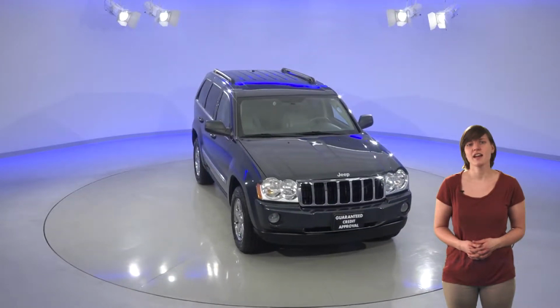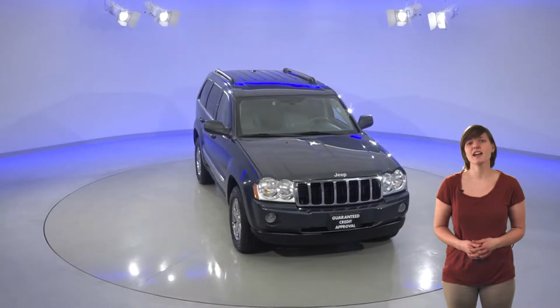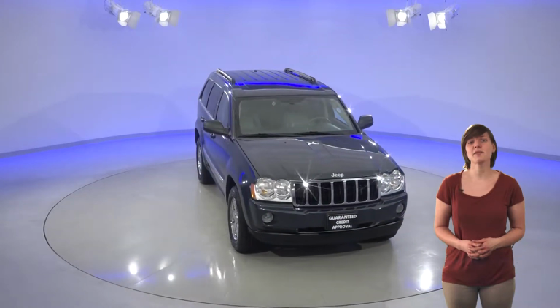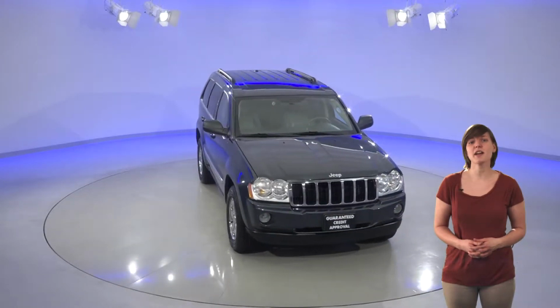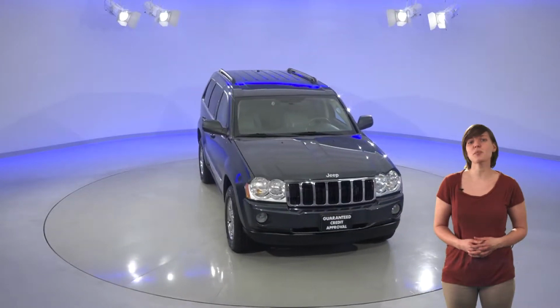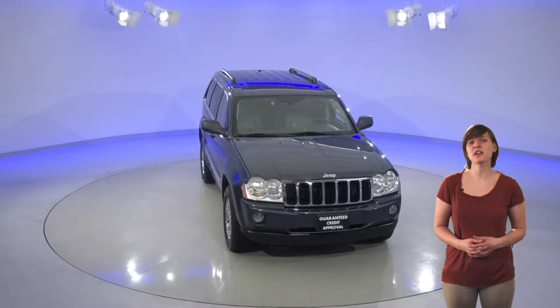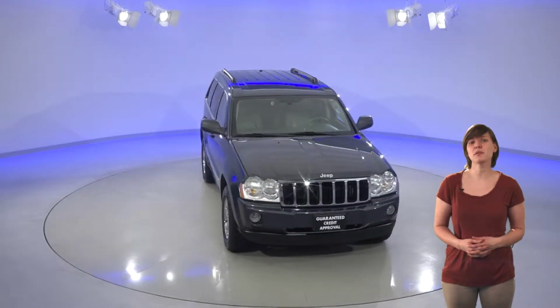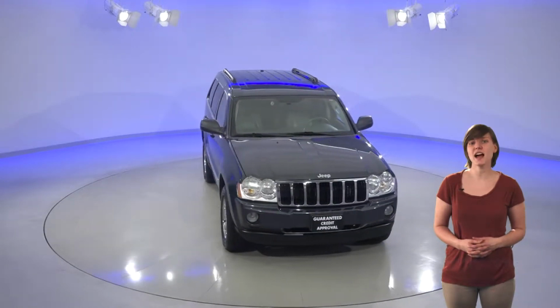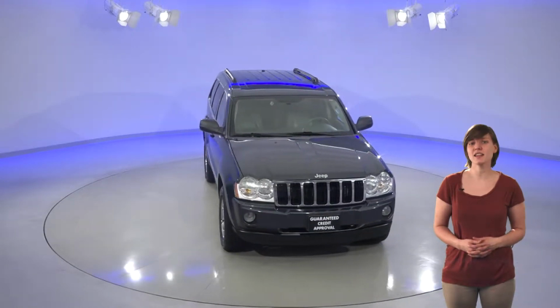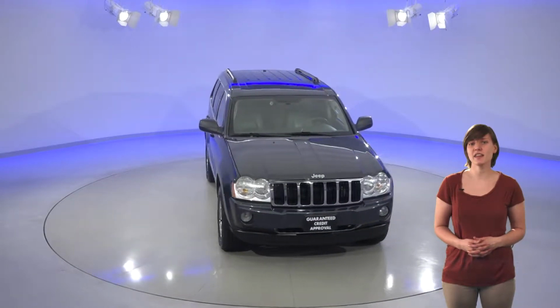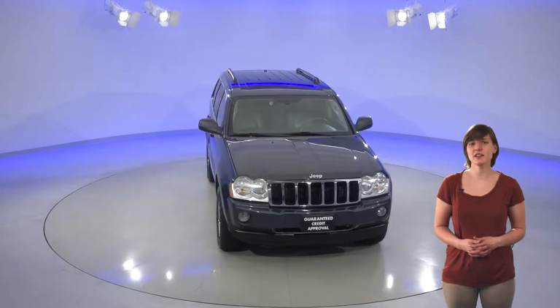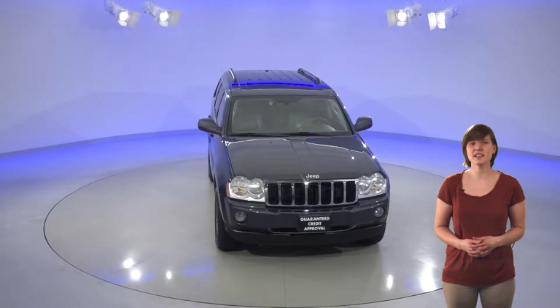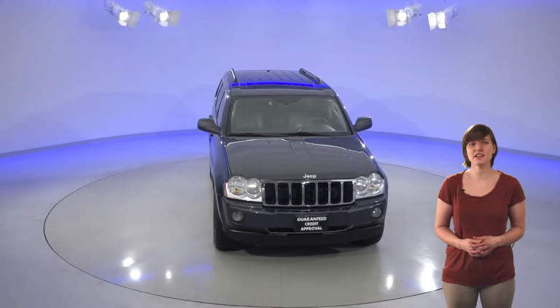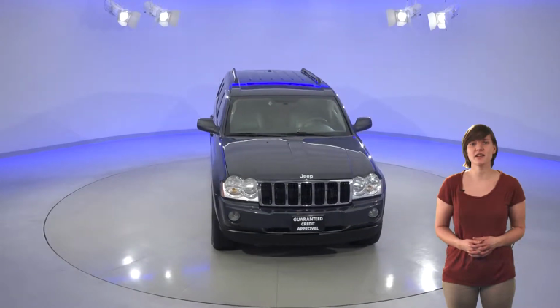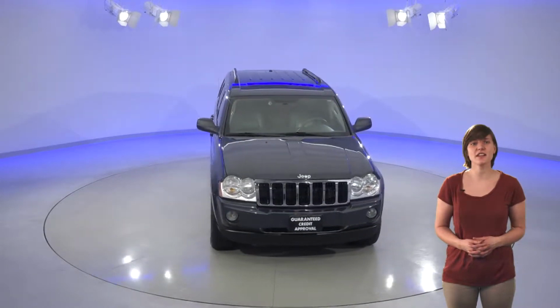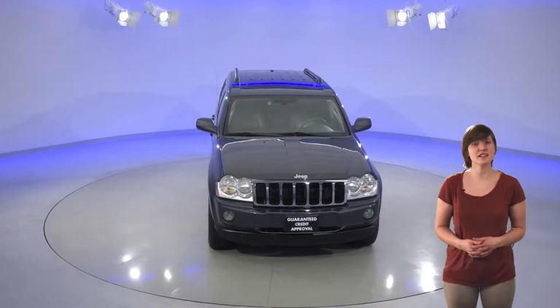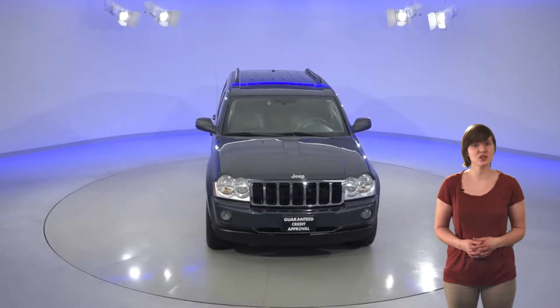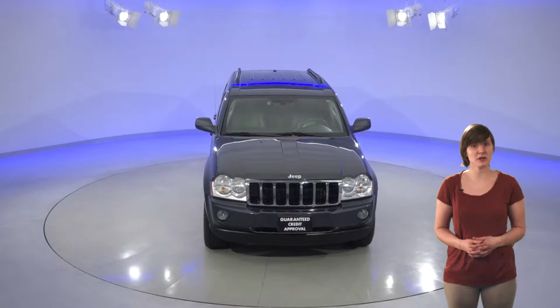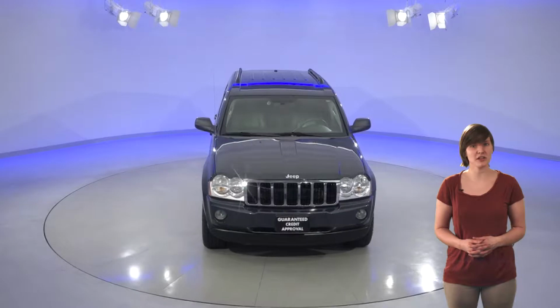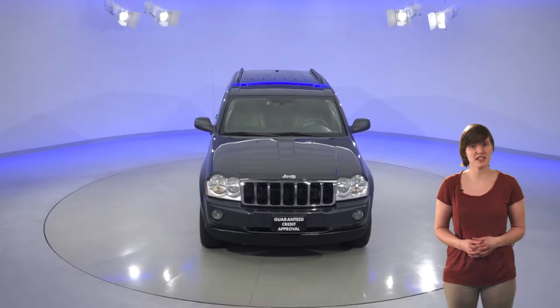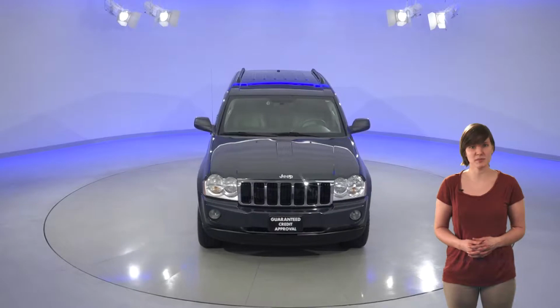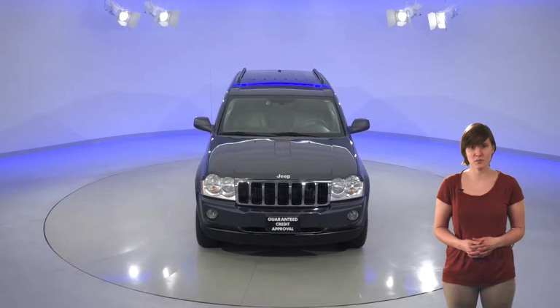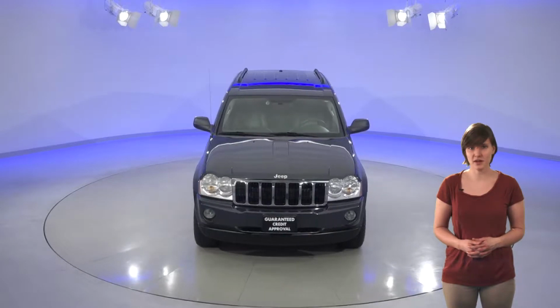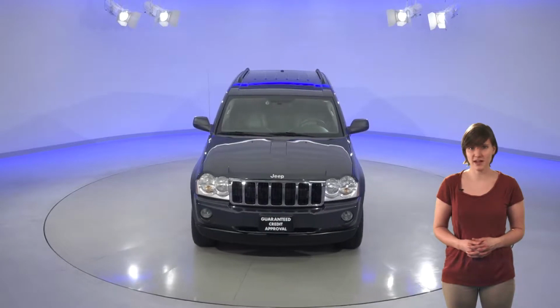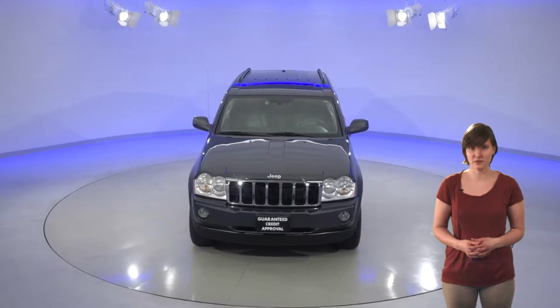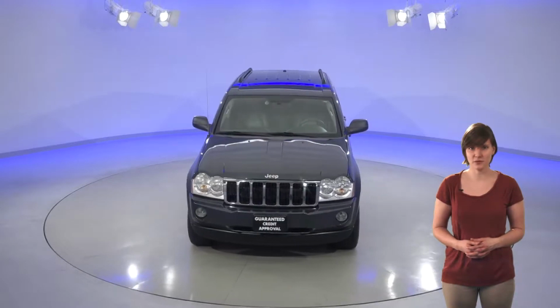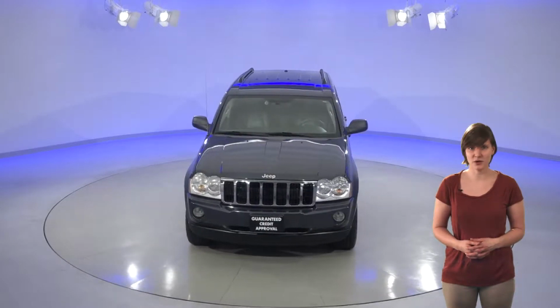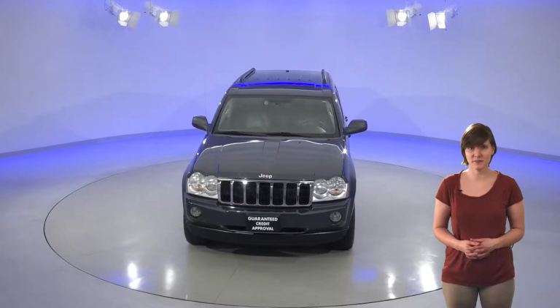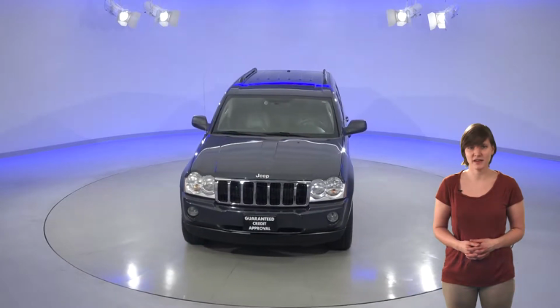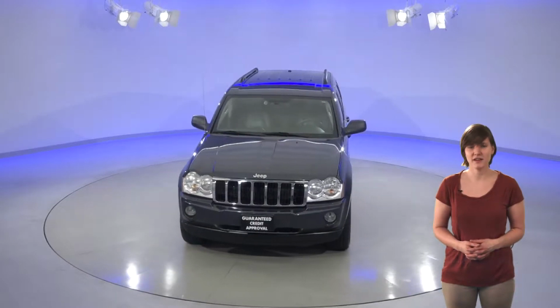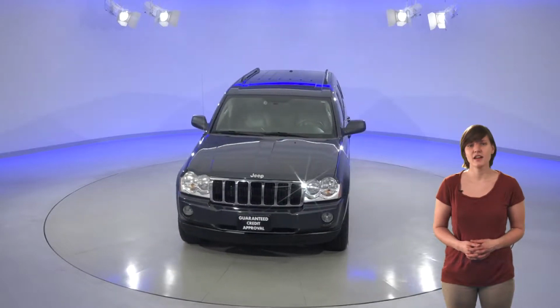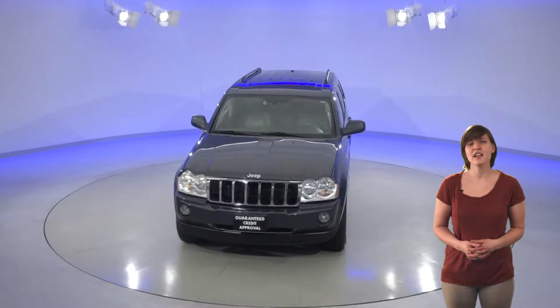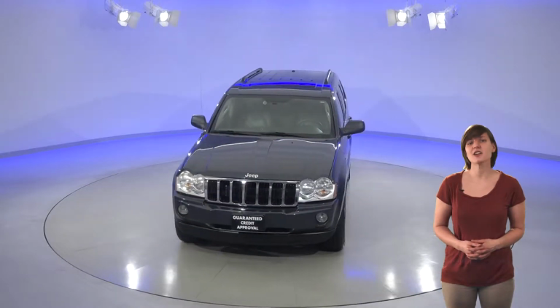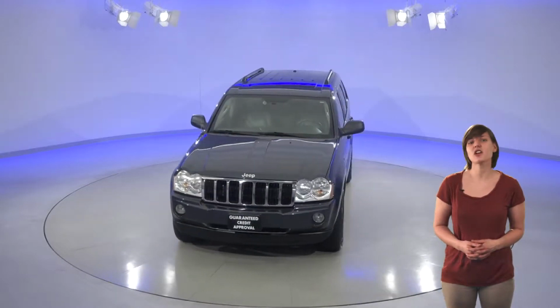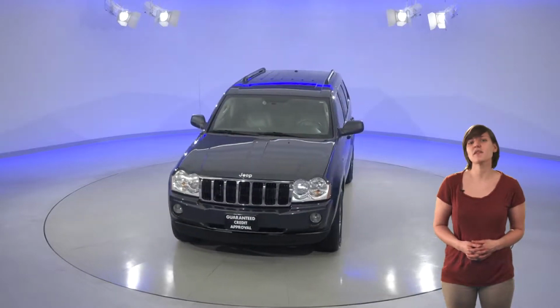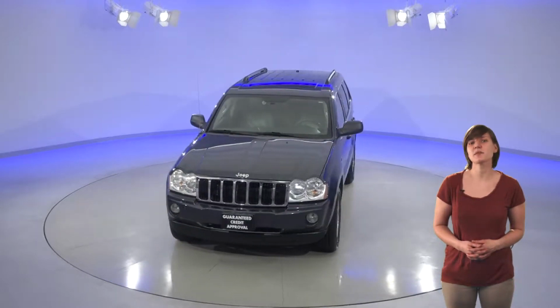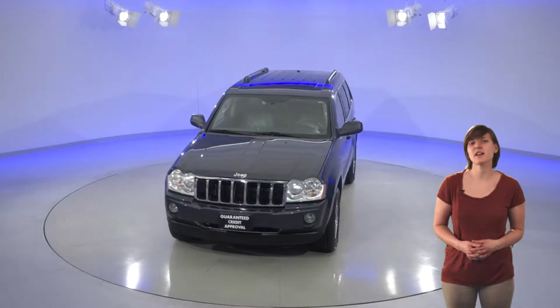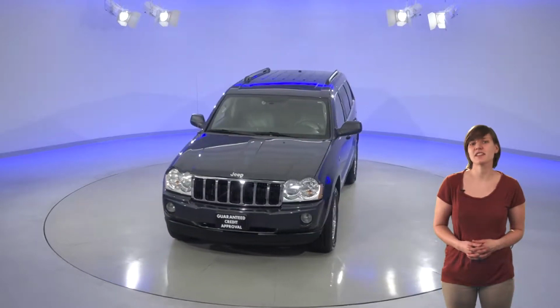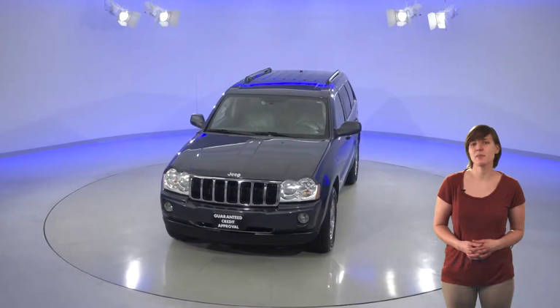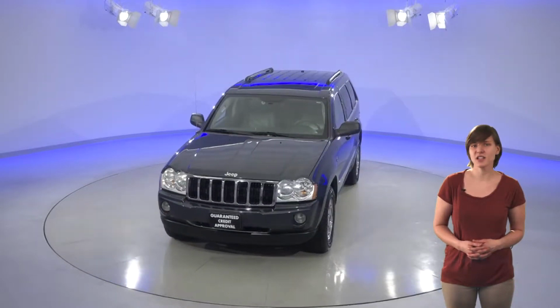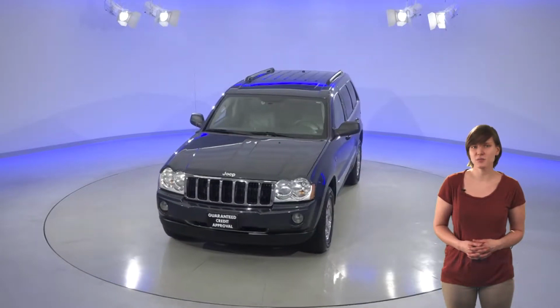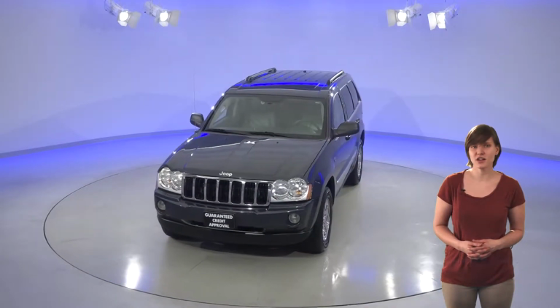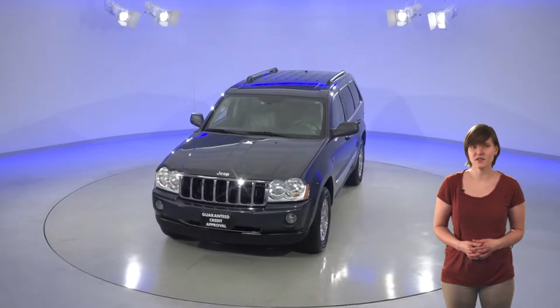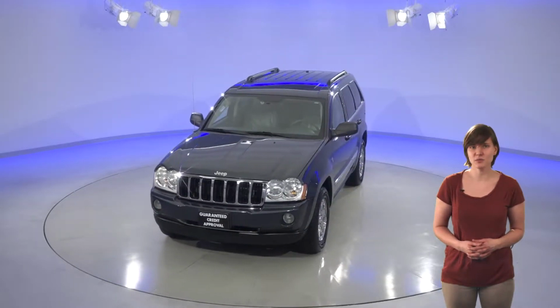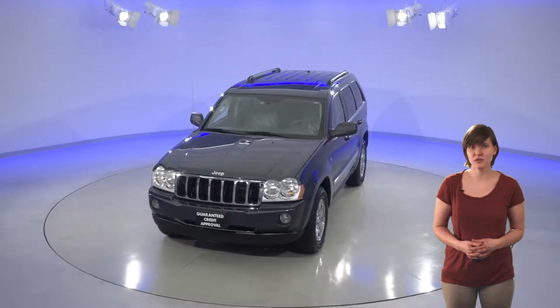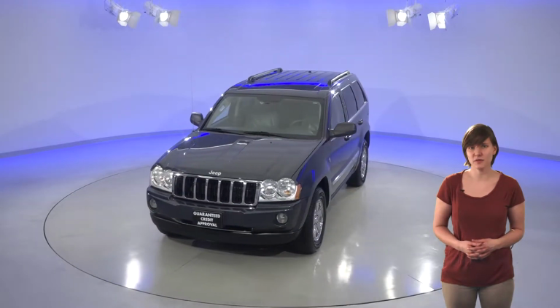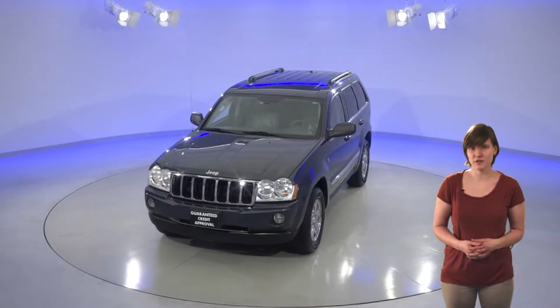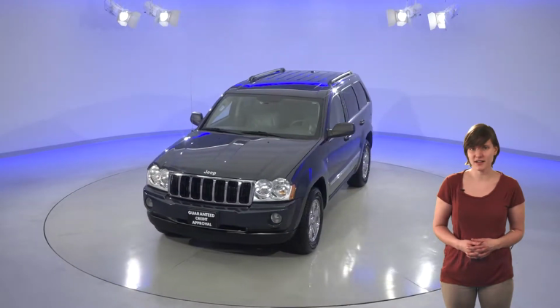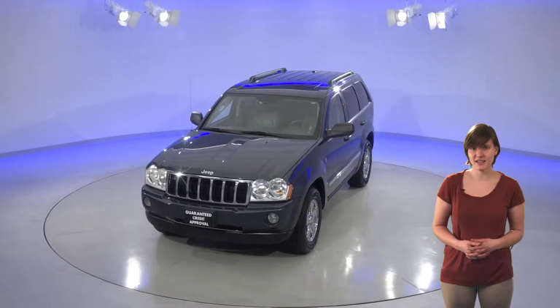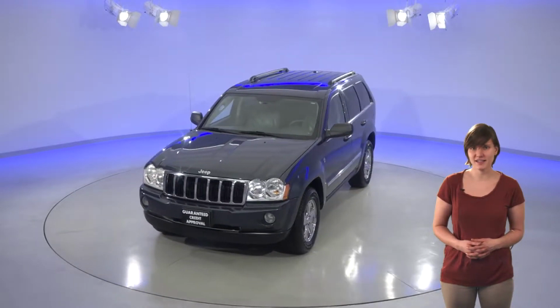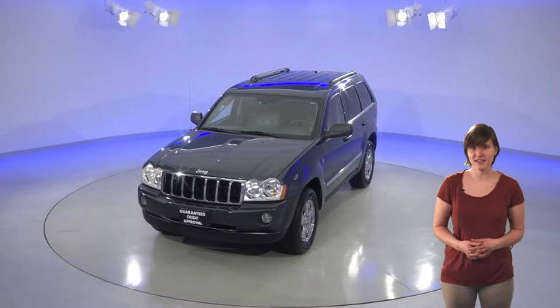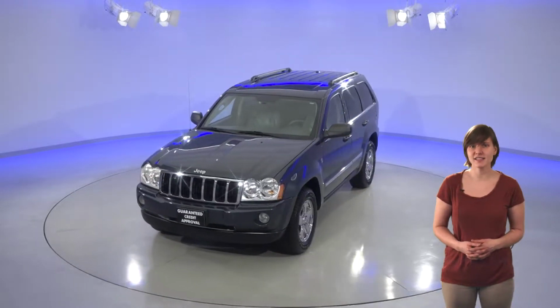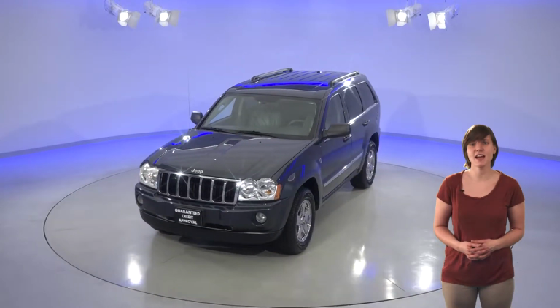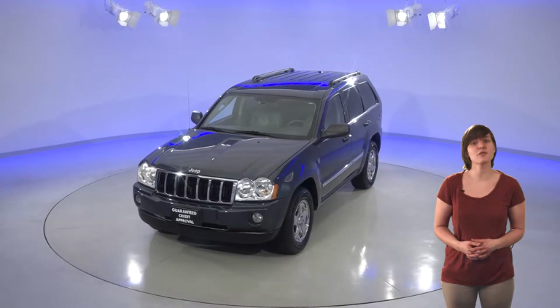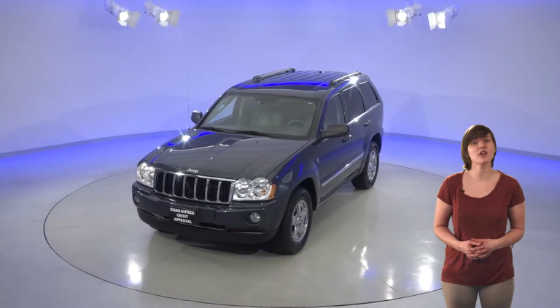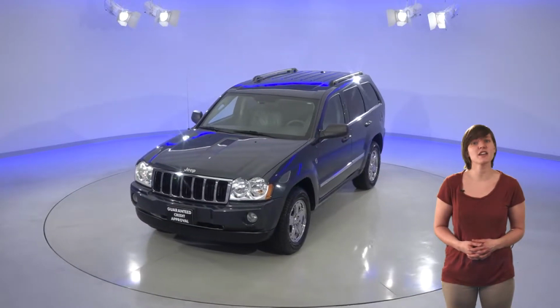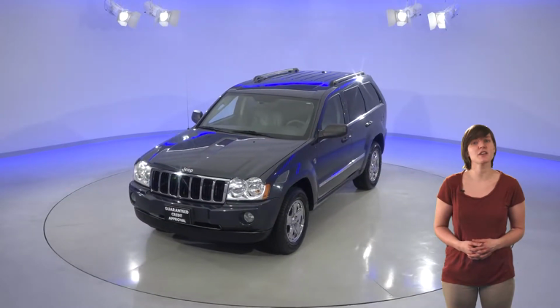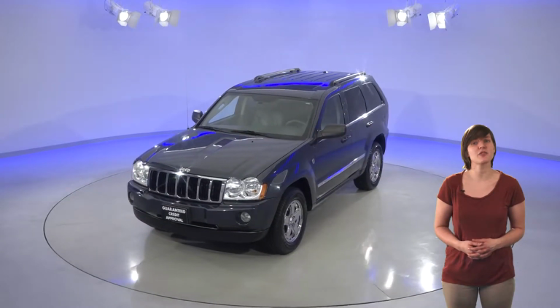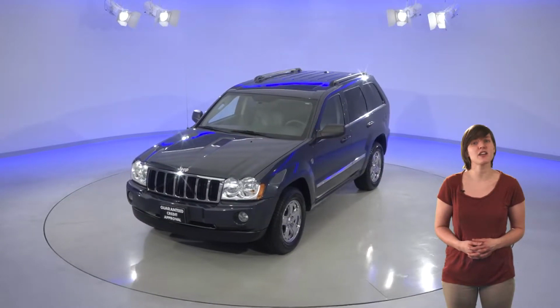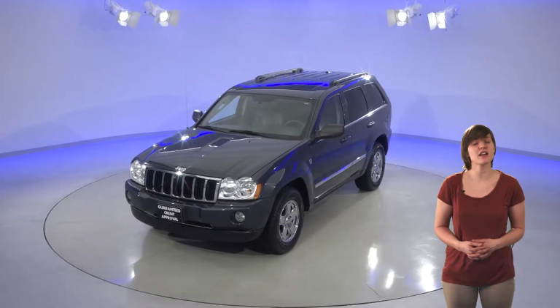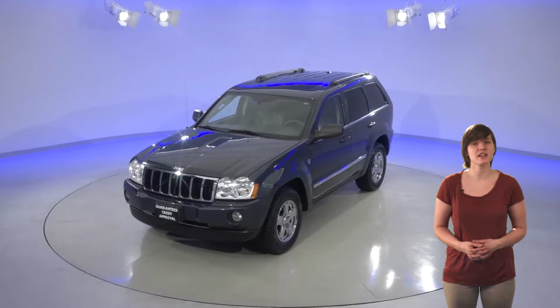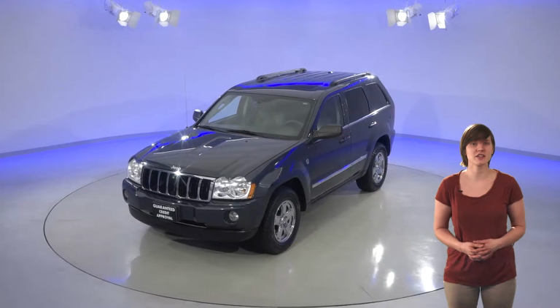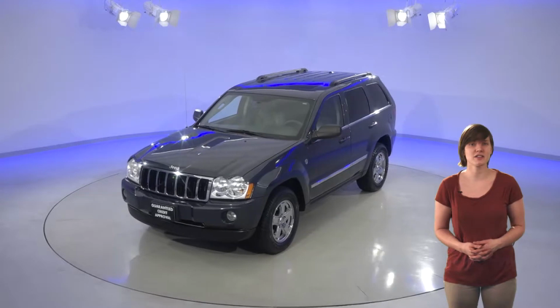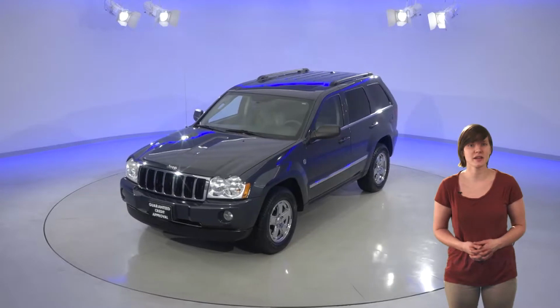It has a very pretty black leather interior that is super clean and has been well cared for. Your drive is about to get much more comfortable with the front heated seats and front and rear air conditioning.